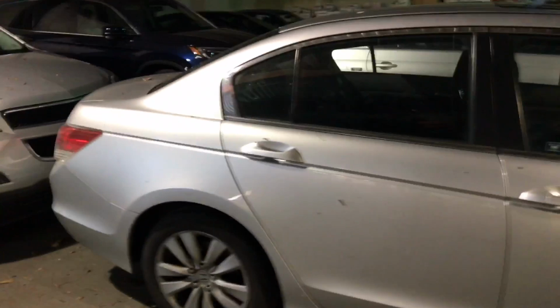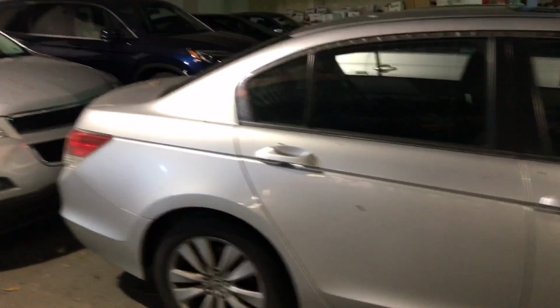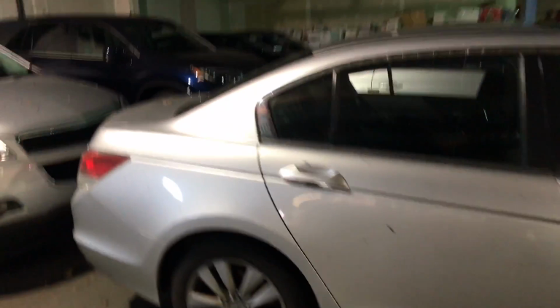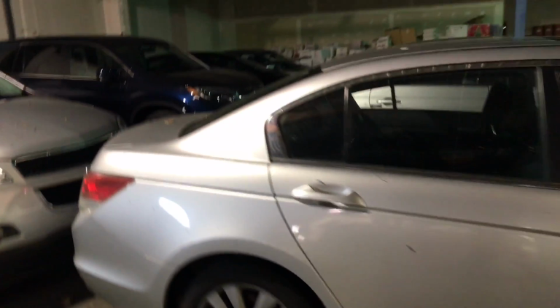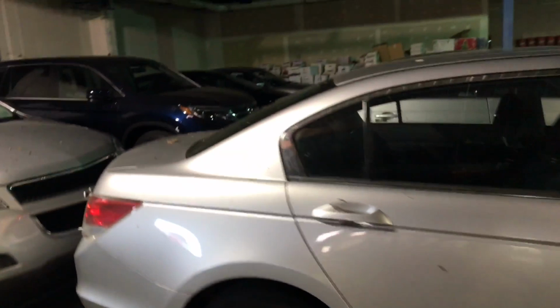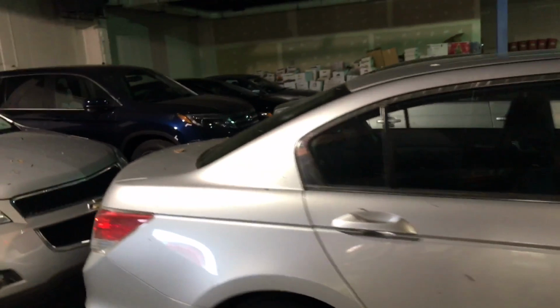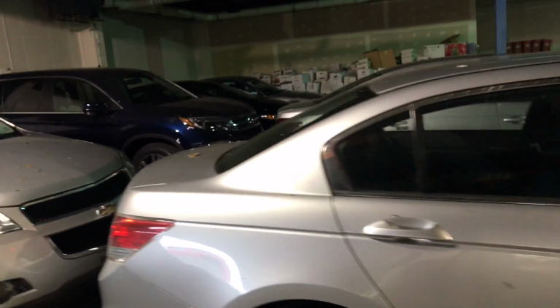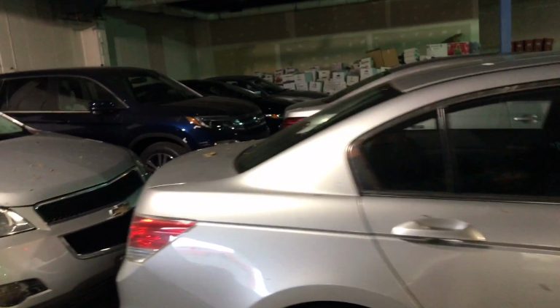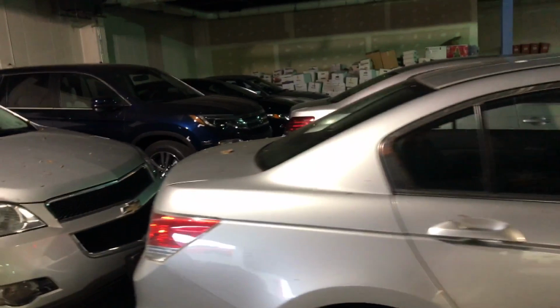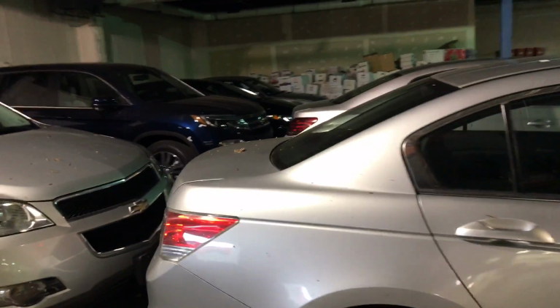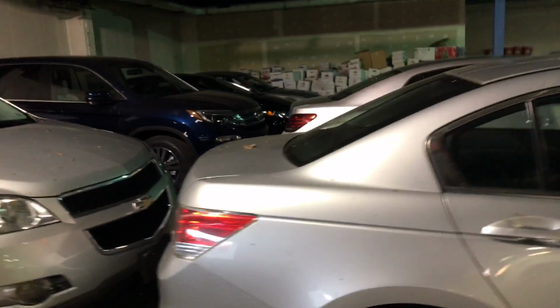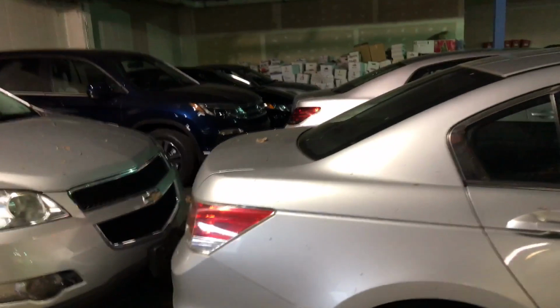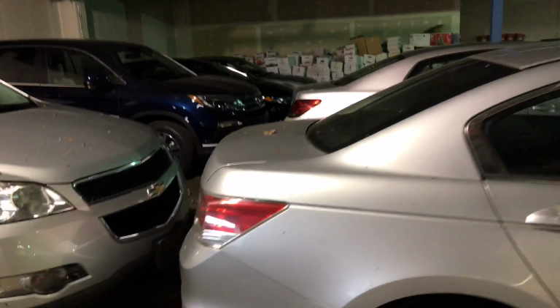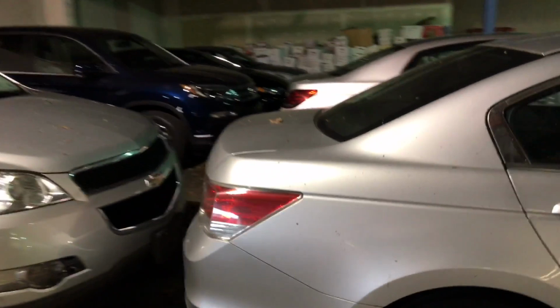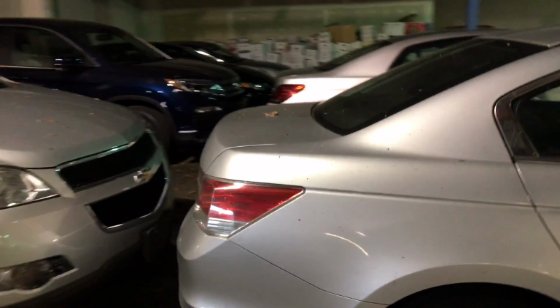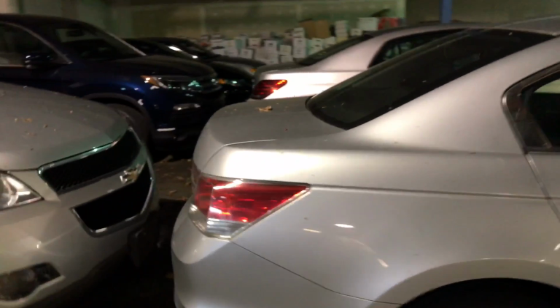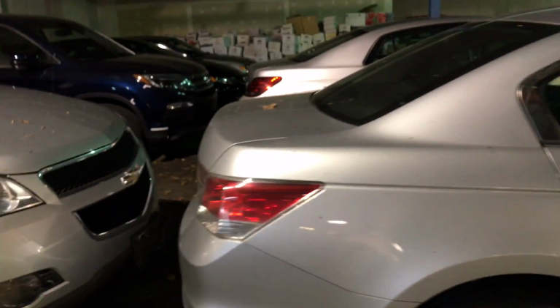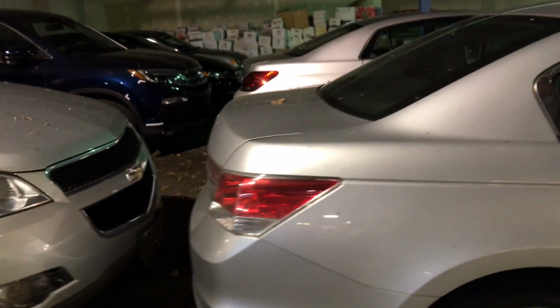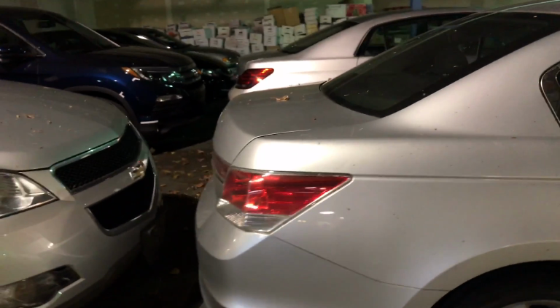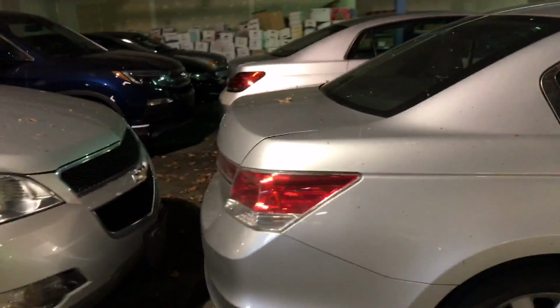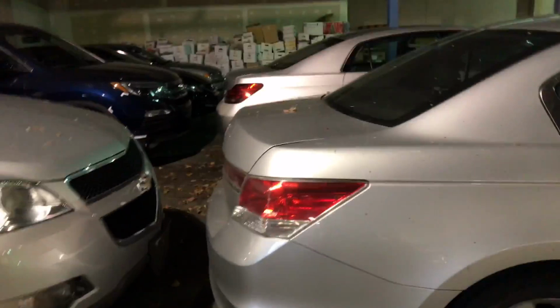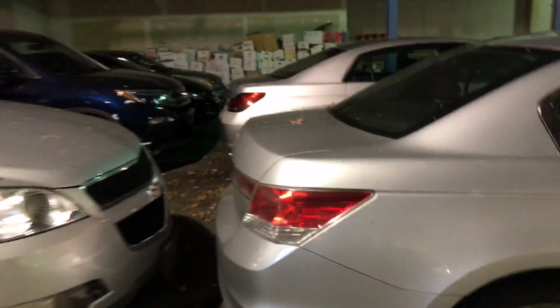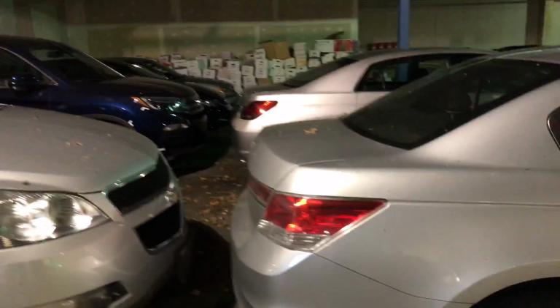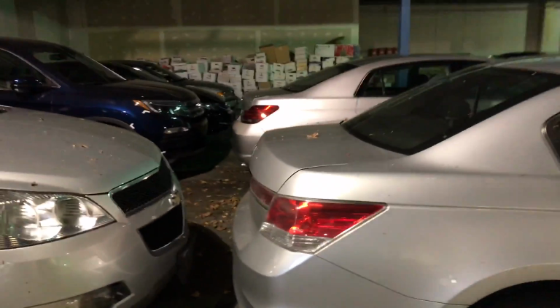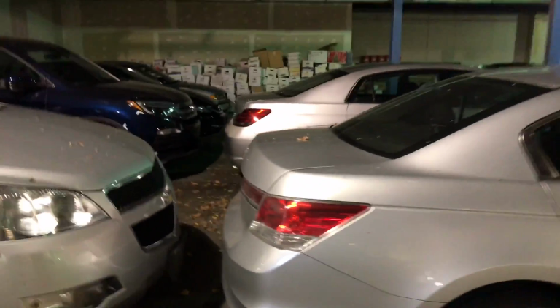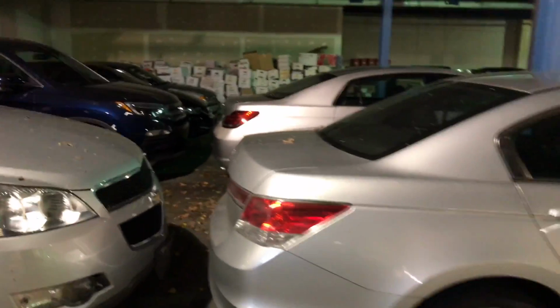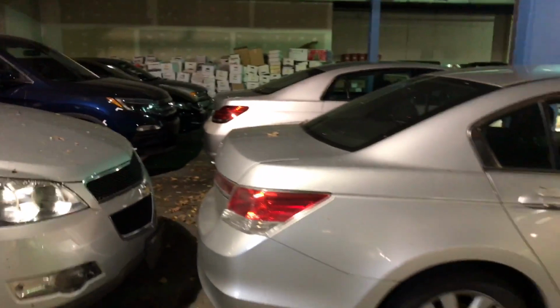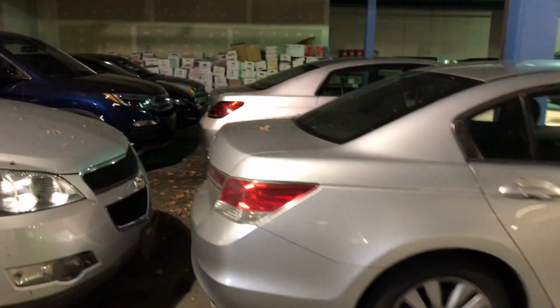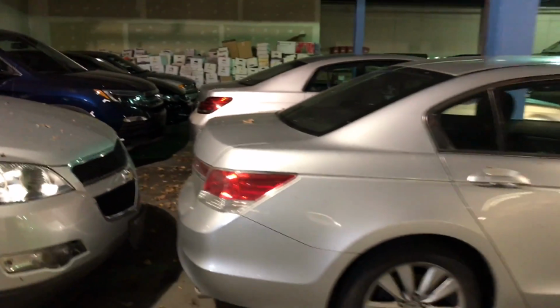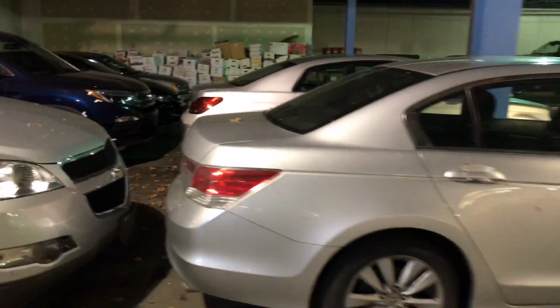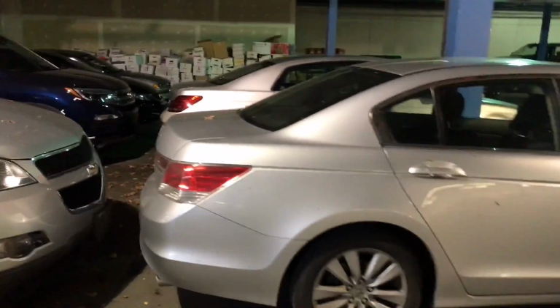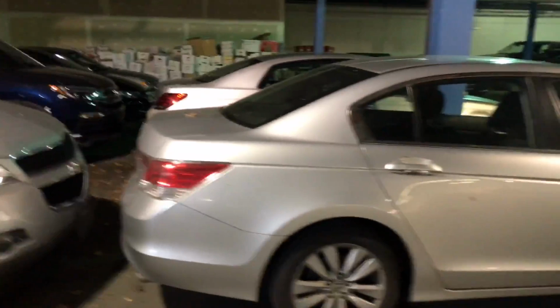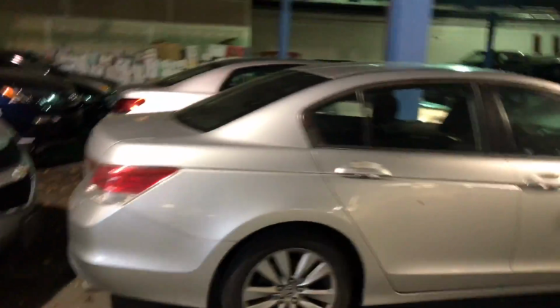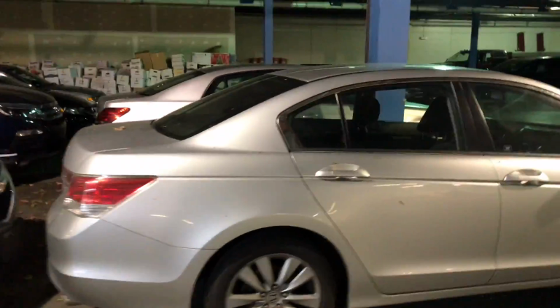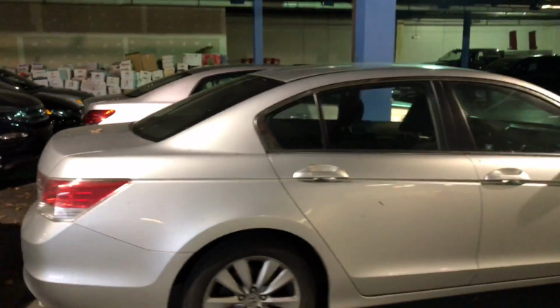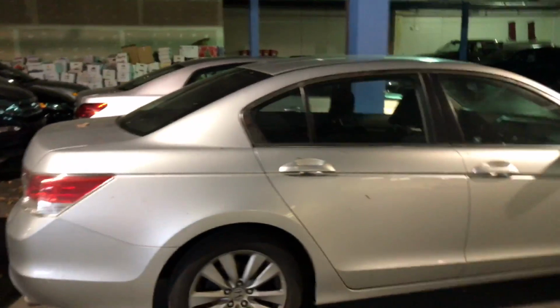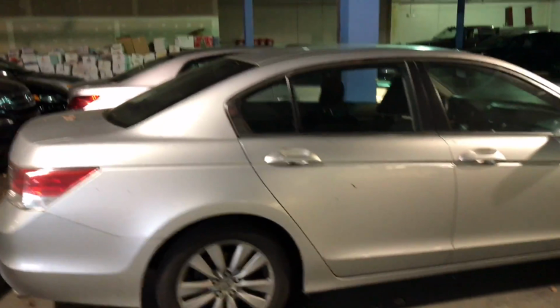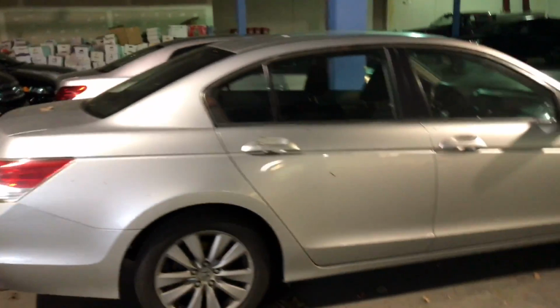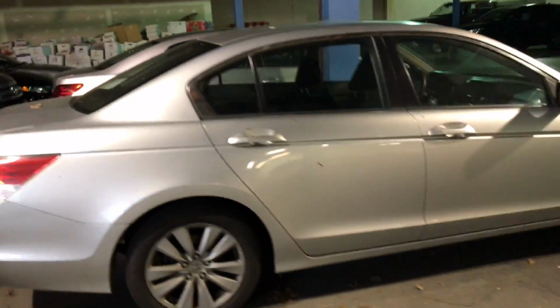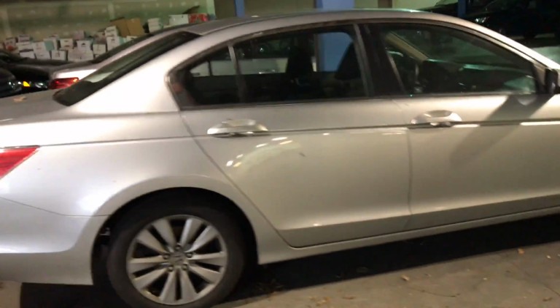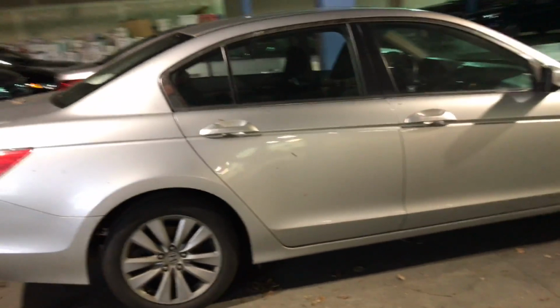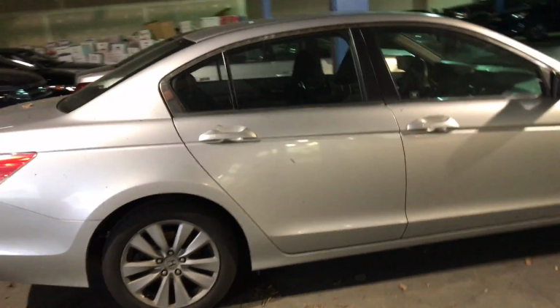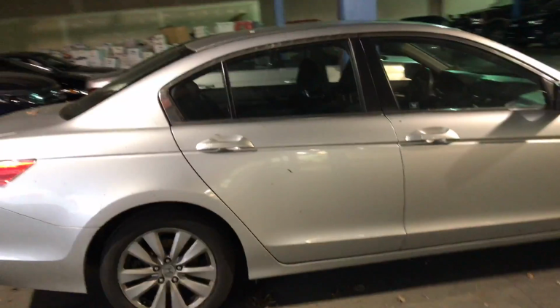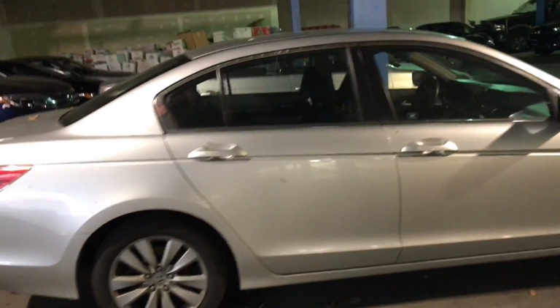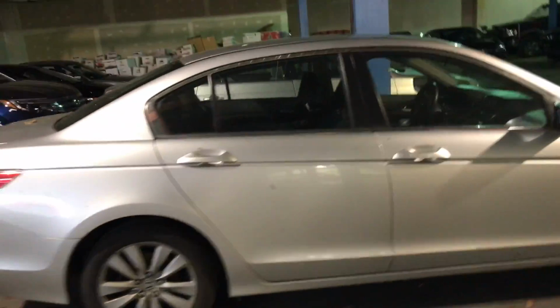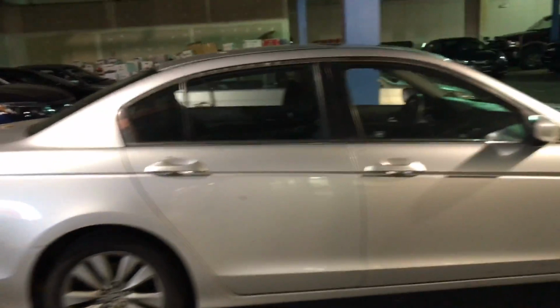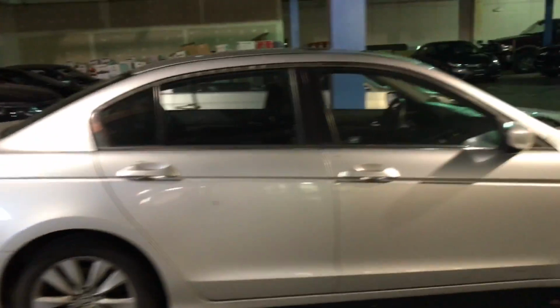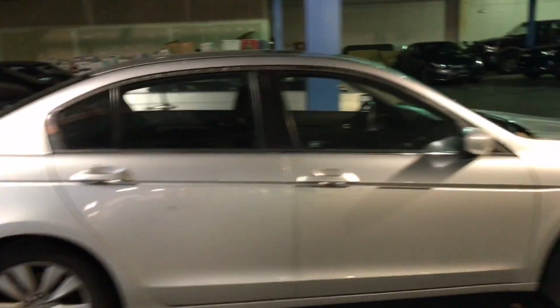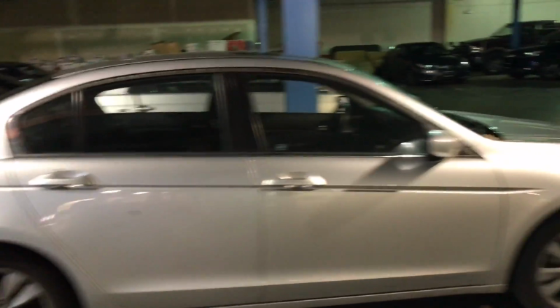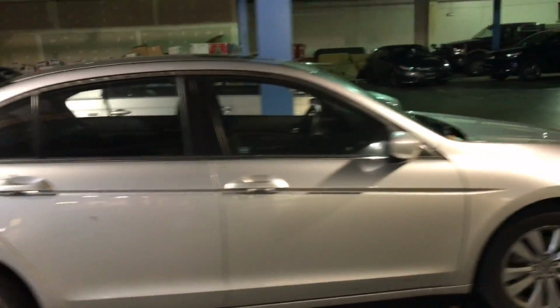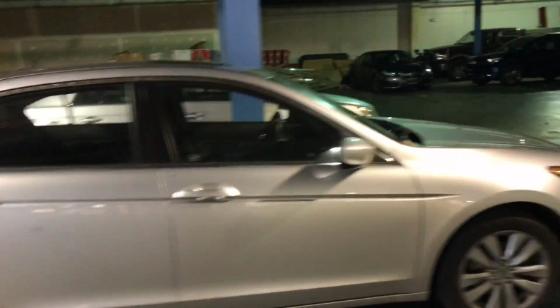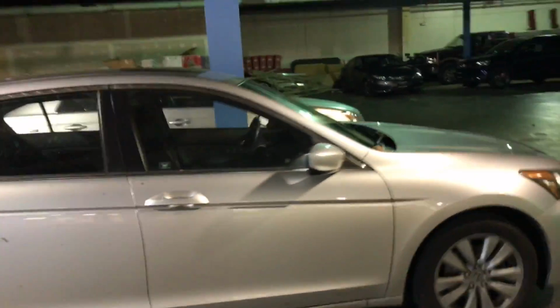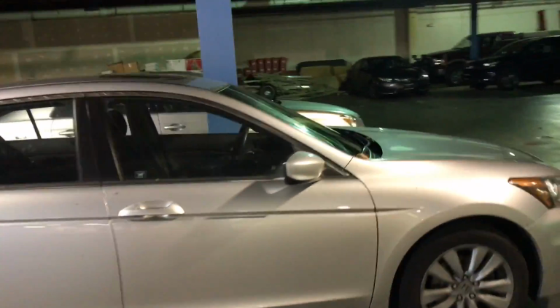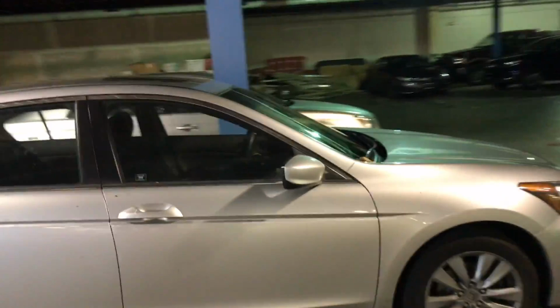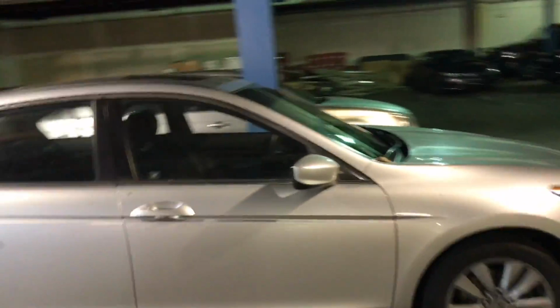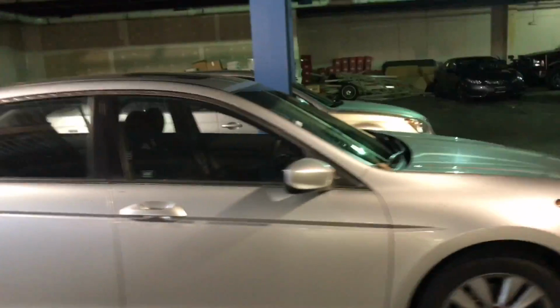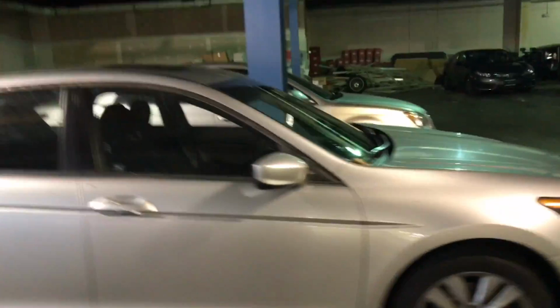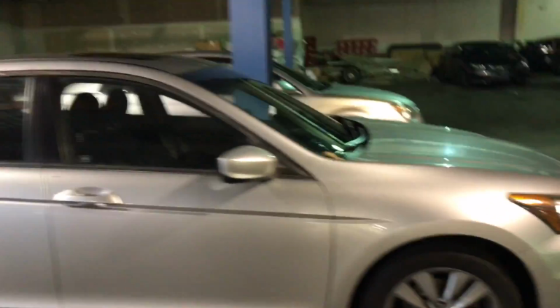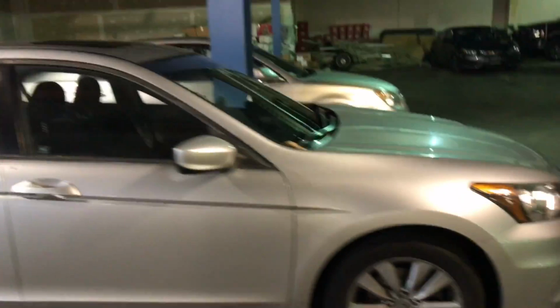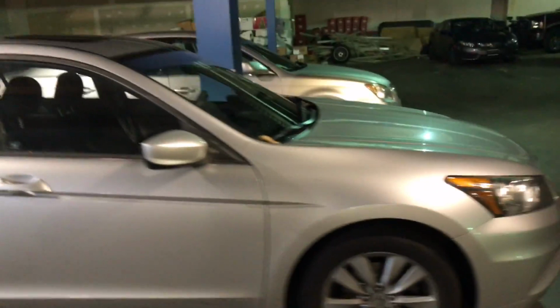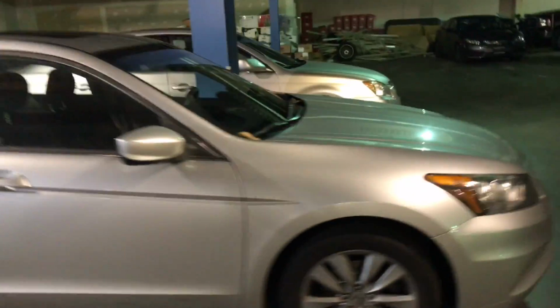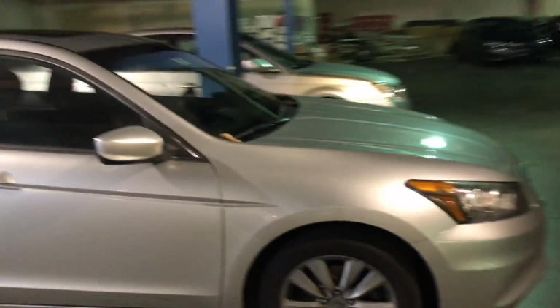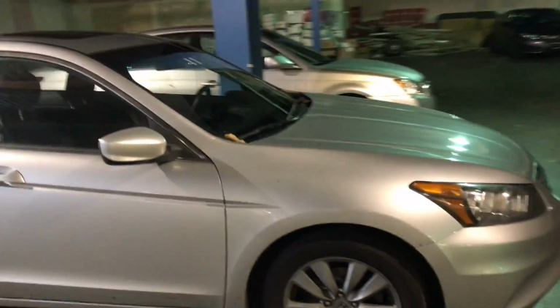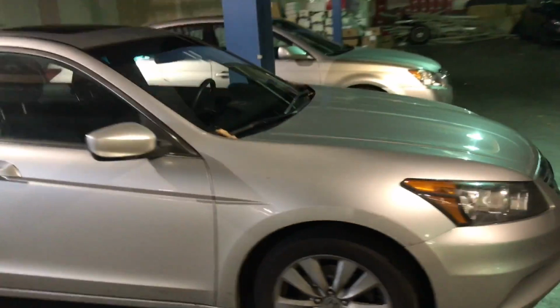I do apologize, we just got the vehicle in. It hasn't been detailed, but as you can see, it was very well-maintained and well-kept. Beautiful car.